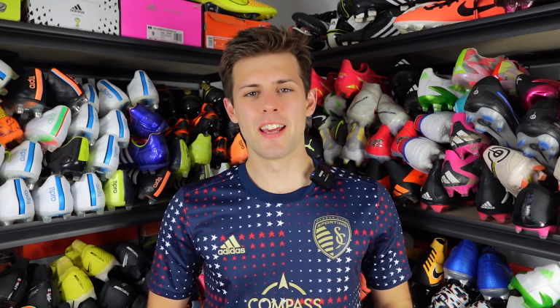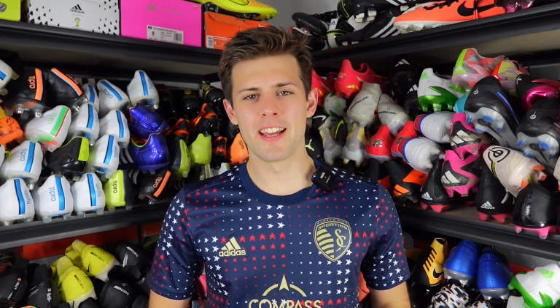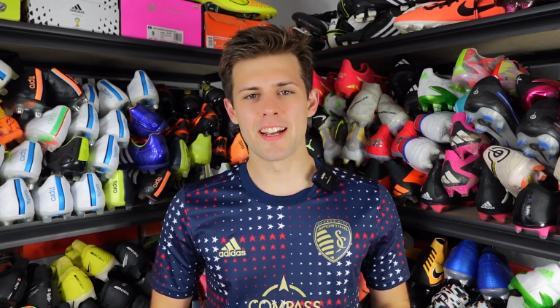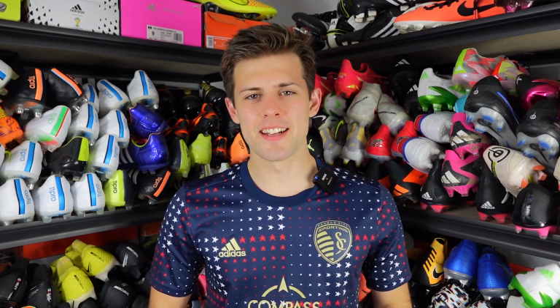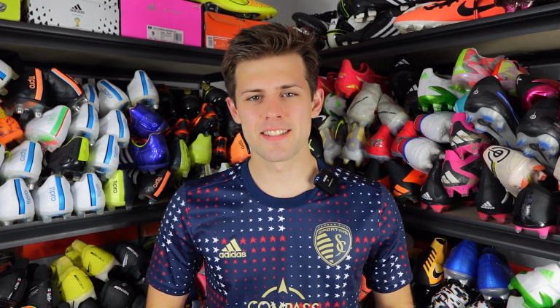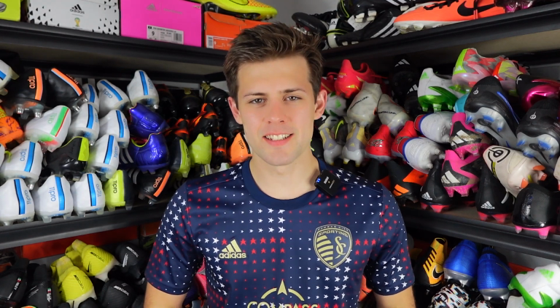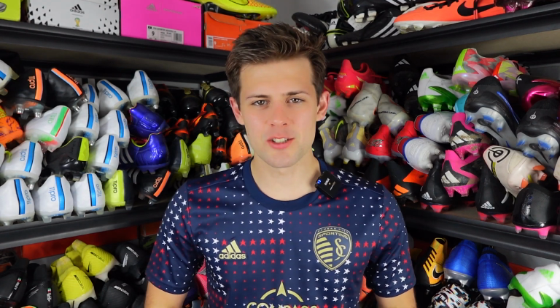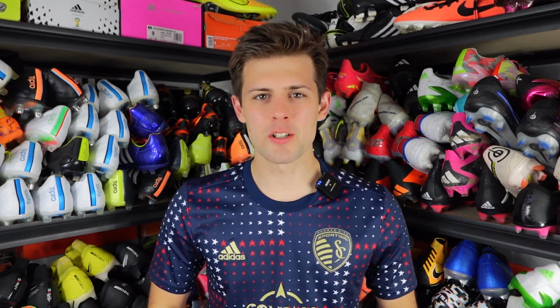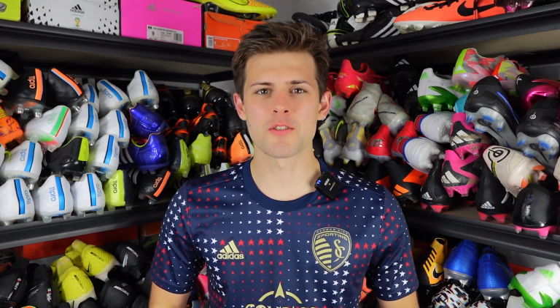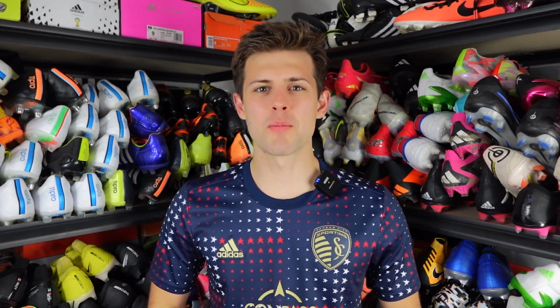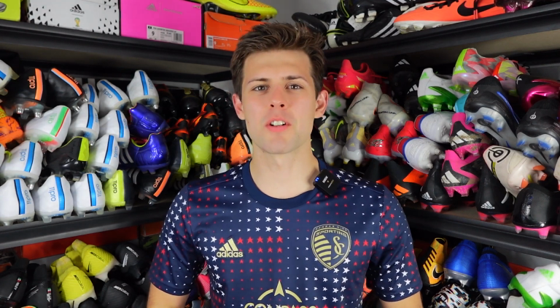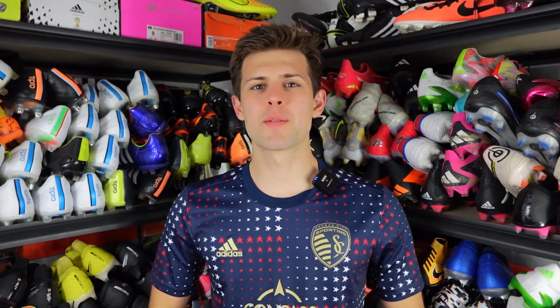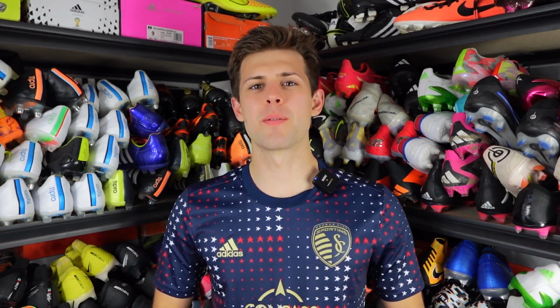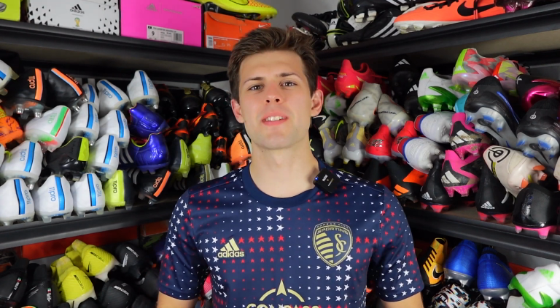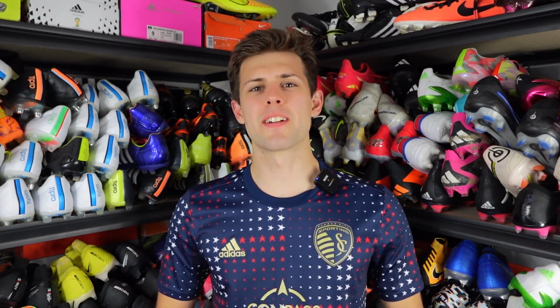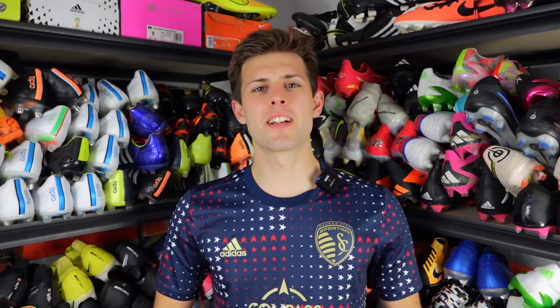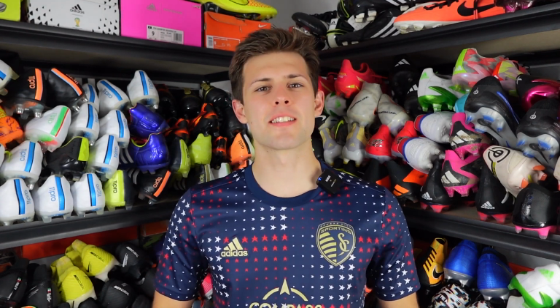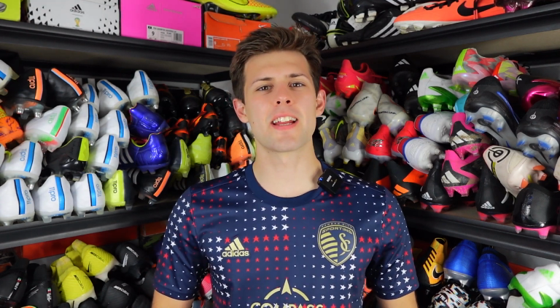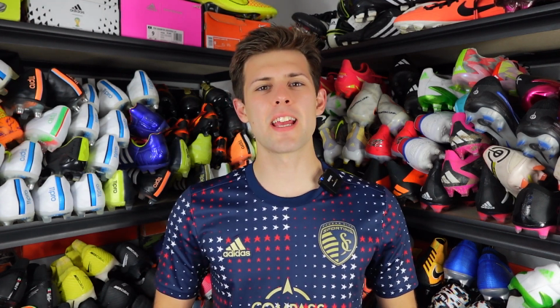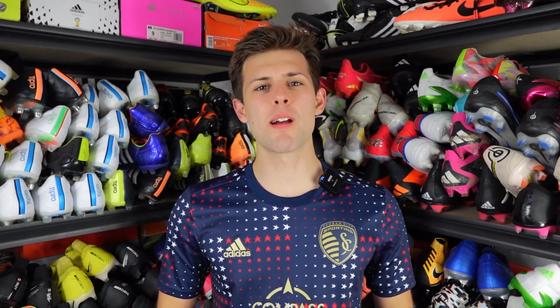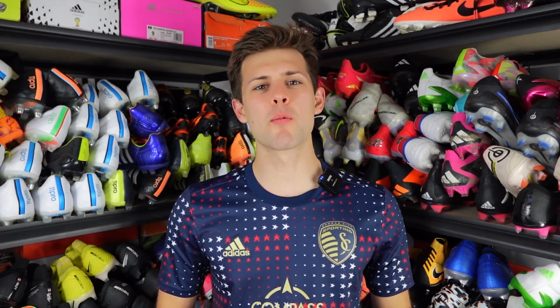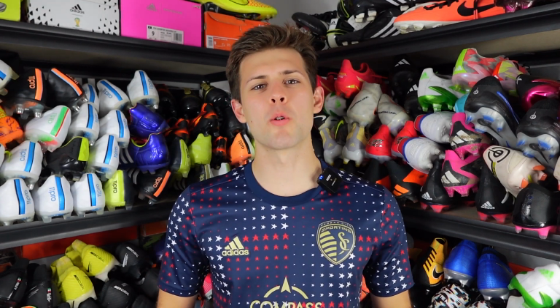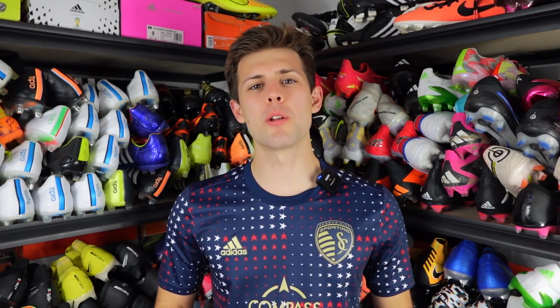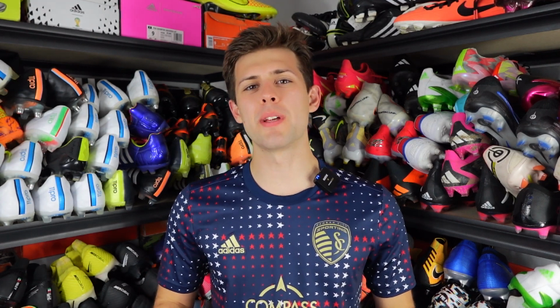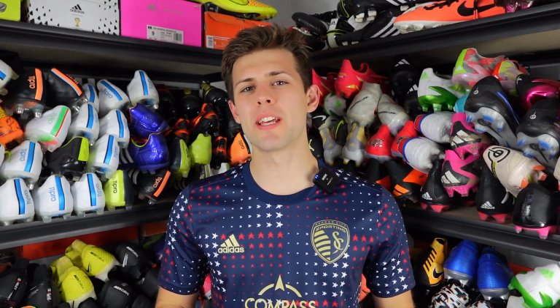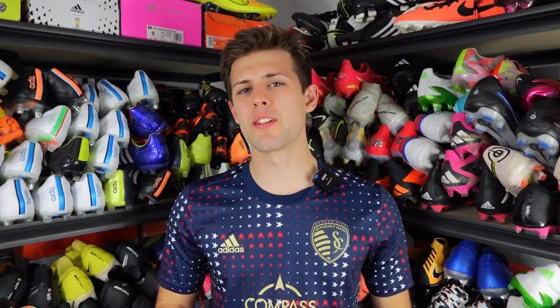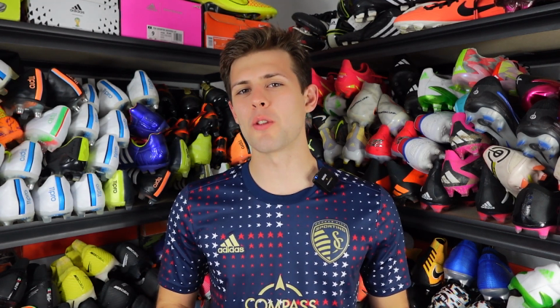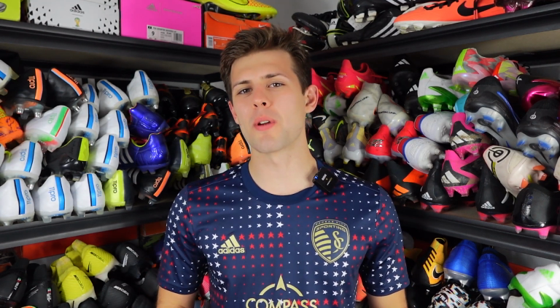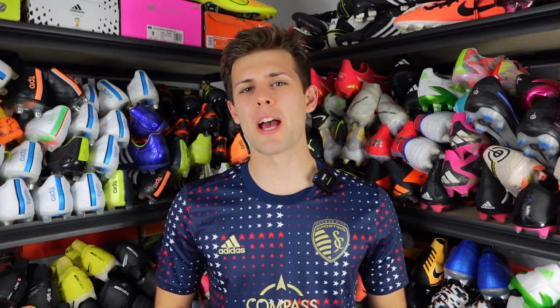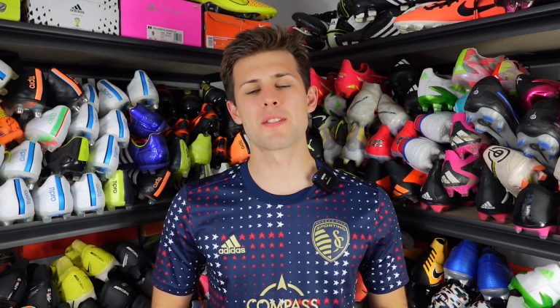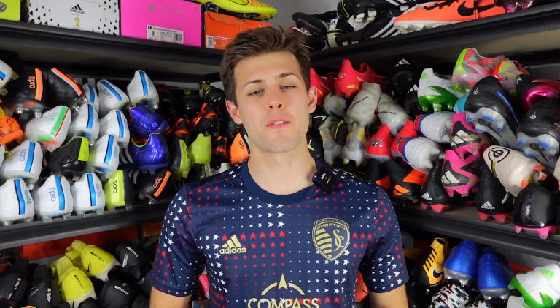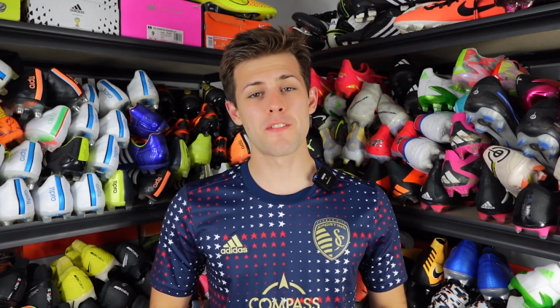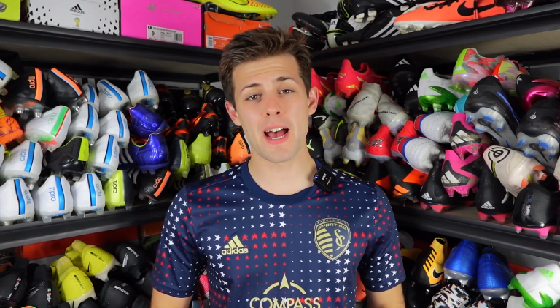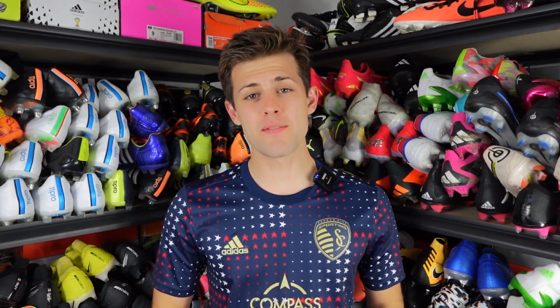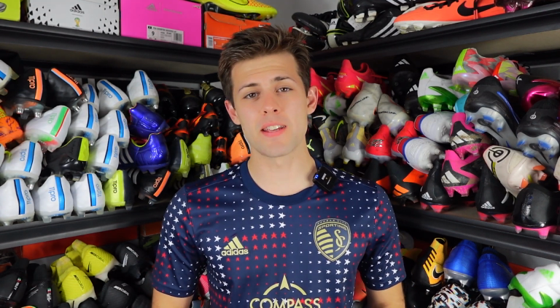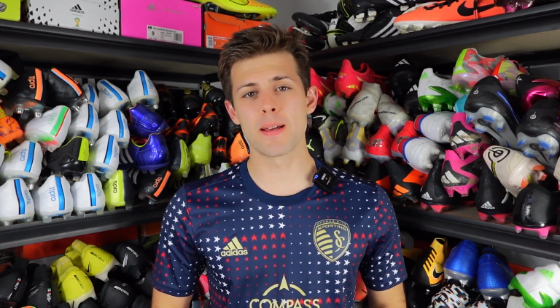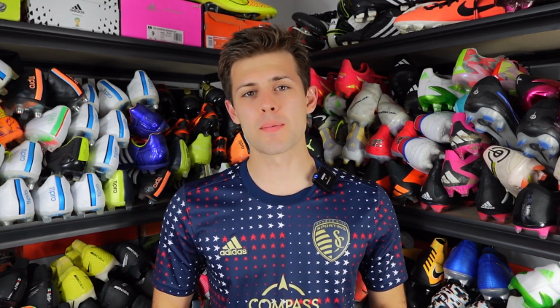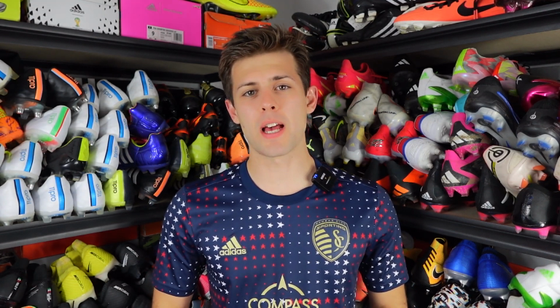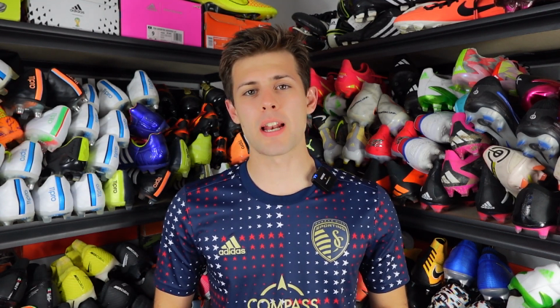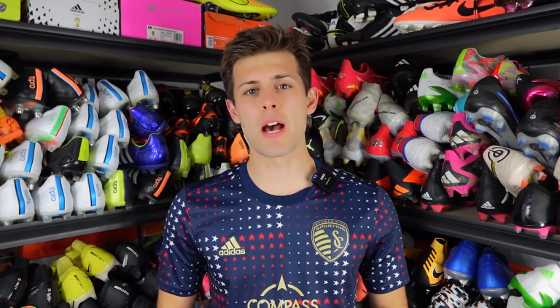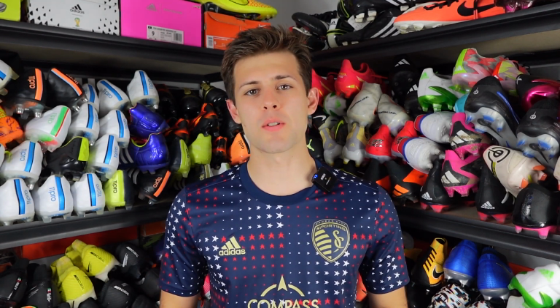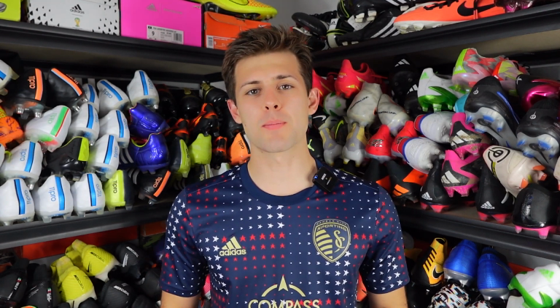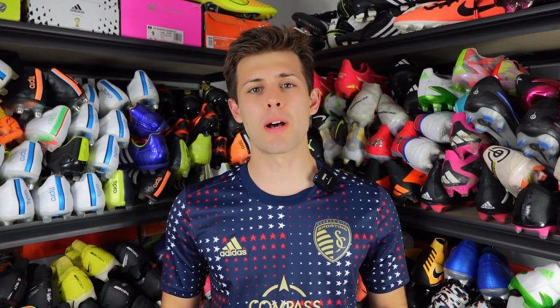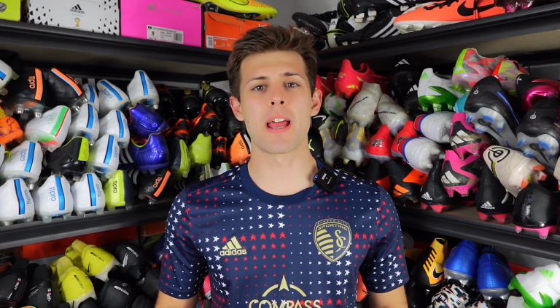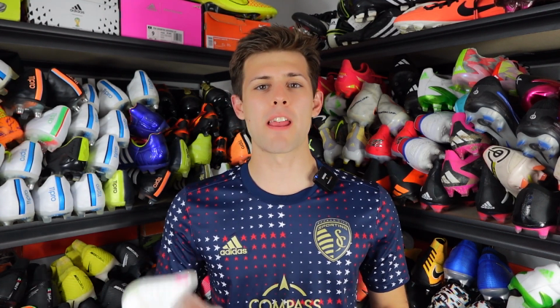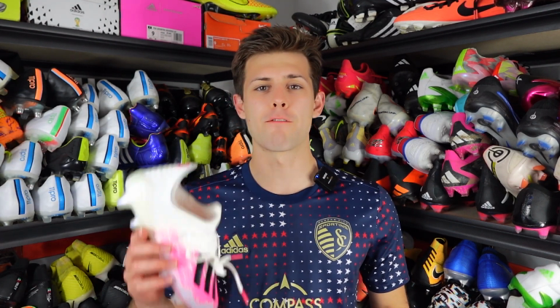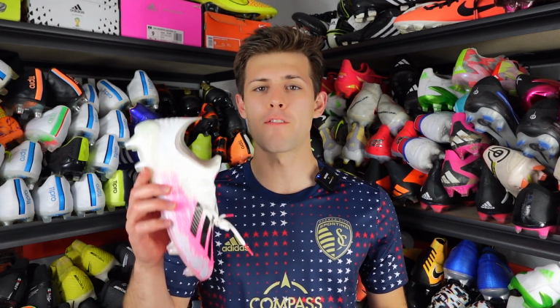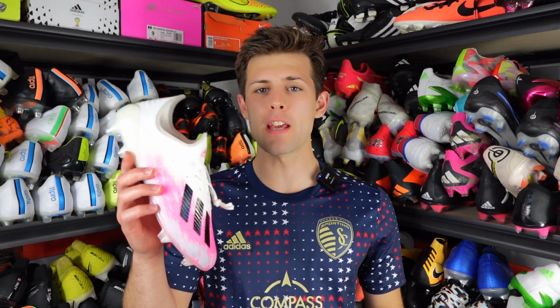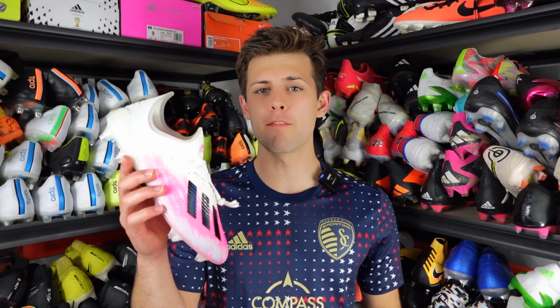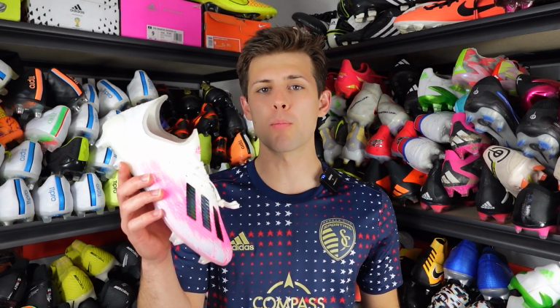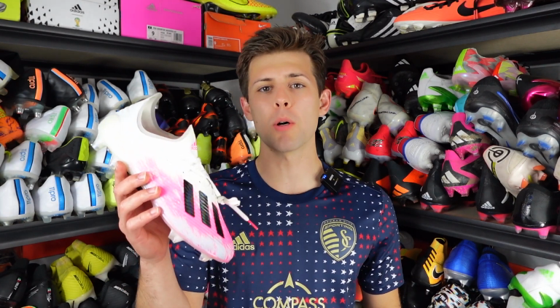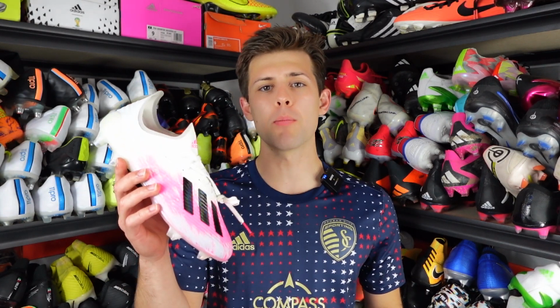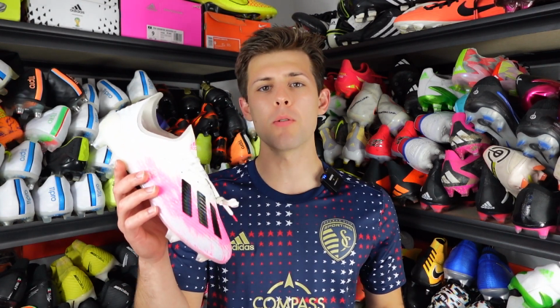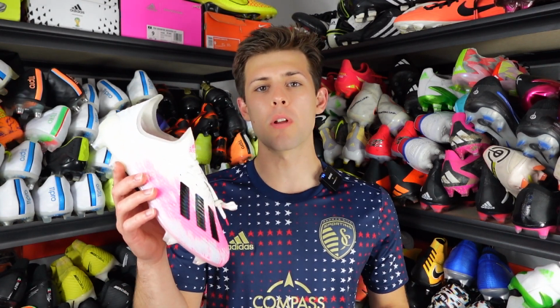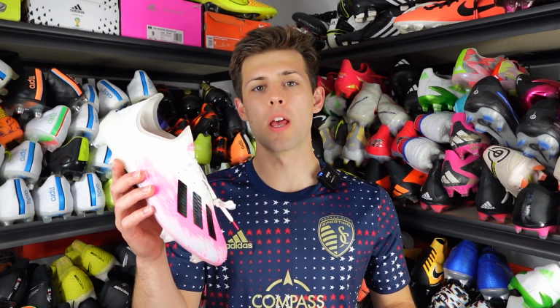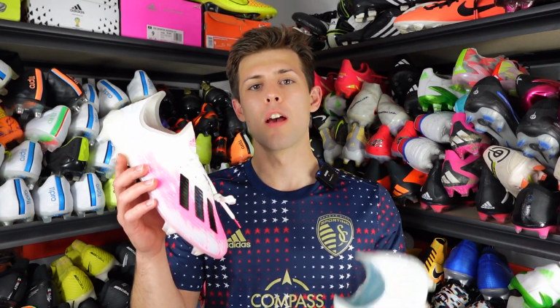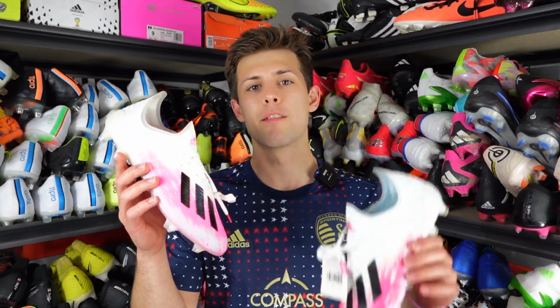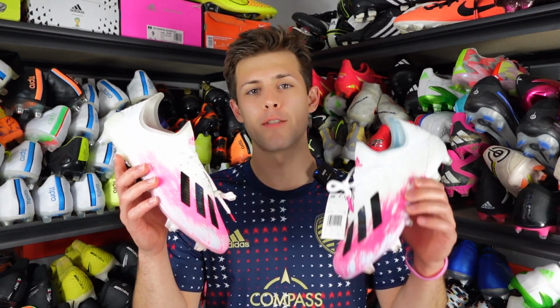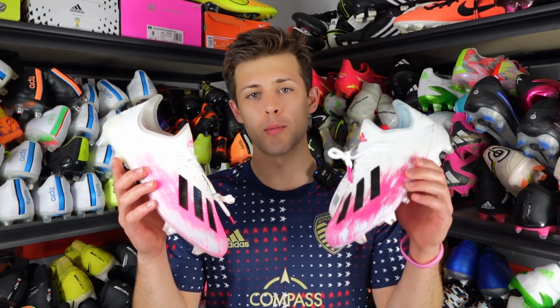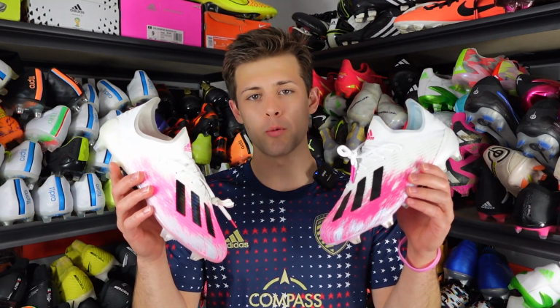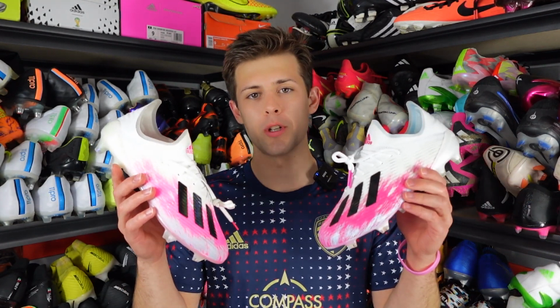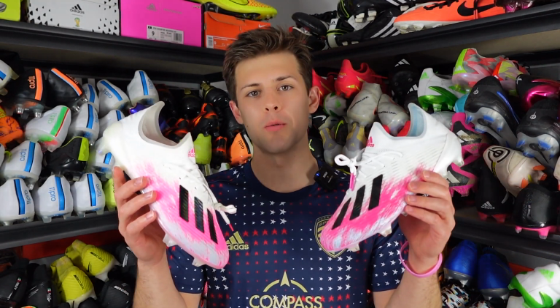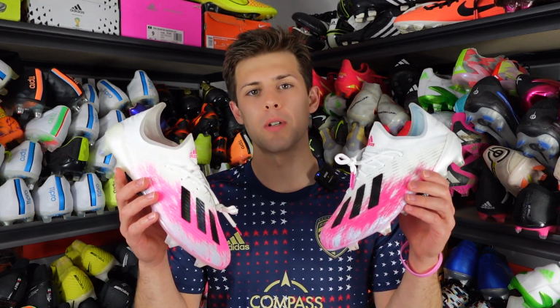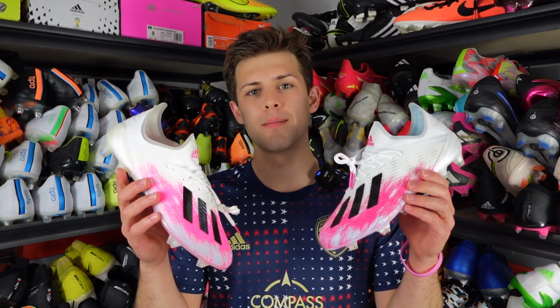Hey guys, Charles from Haltz Boots here, and today I'm going to be giving you guys five tips on how to spot a fake football boot from a real one.